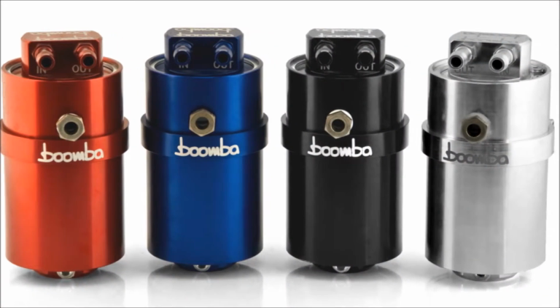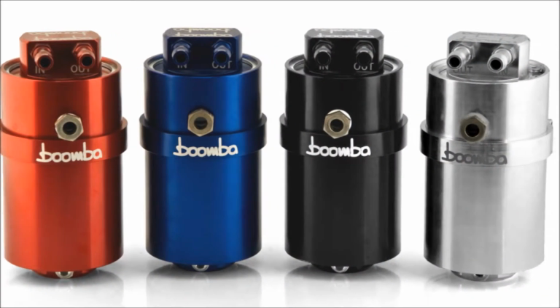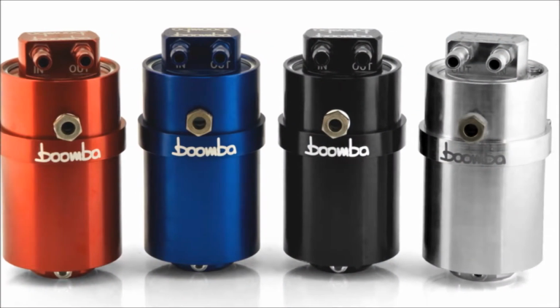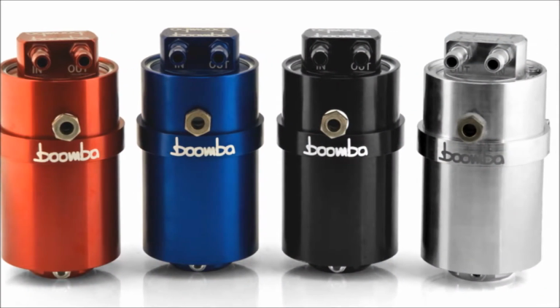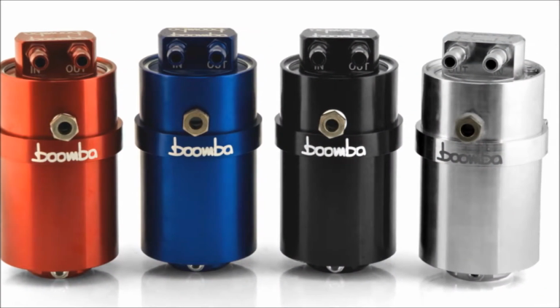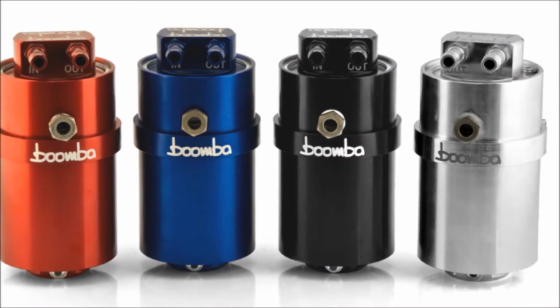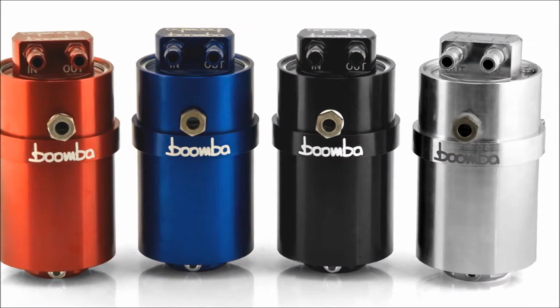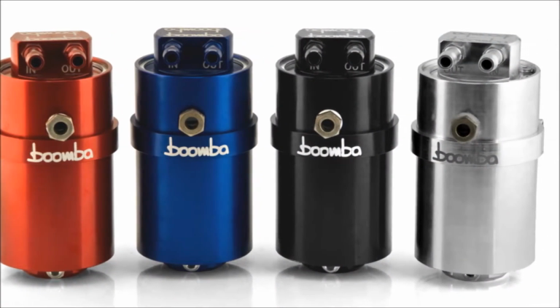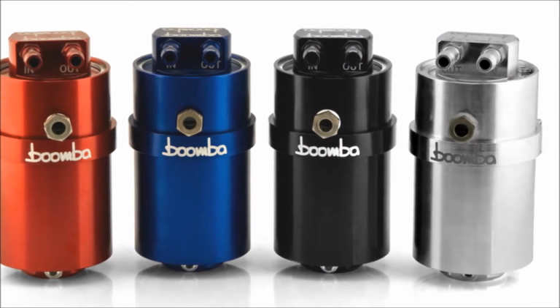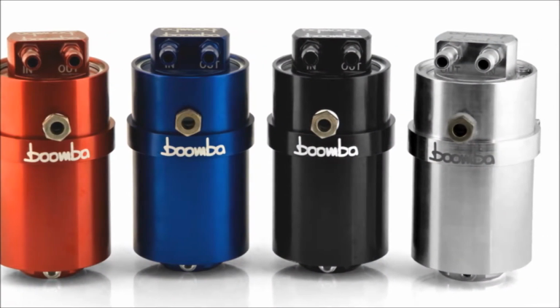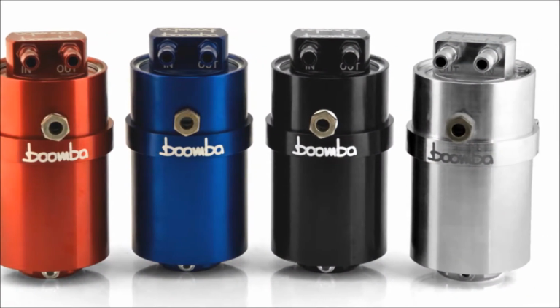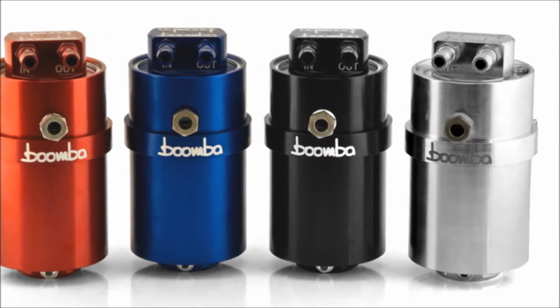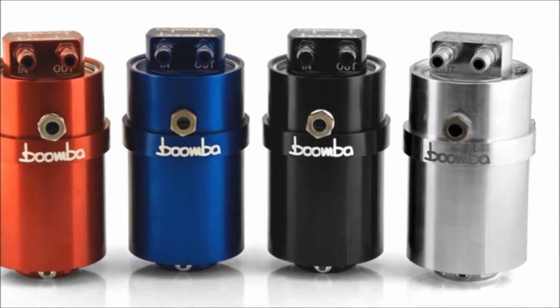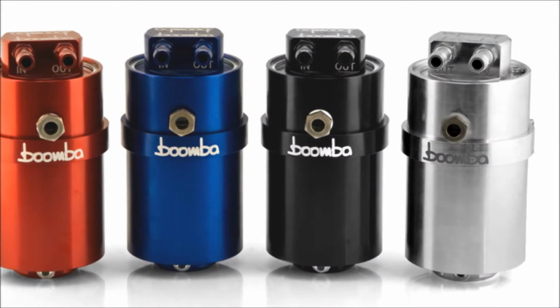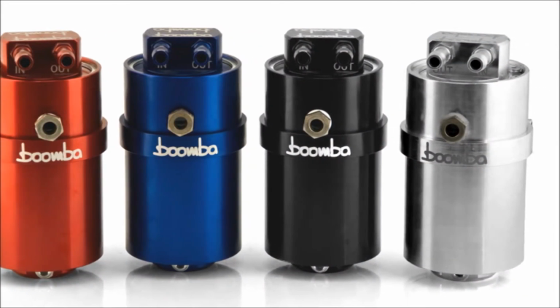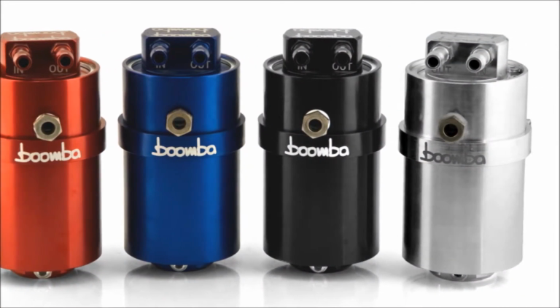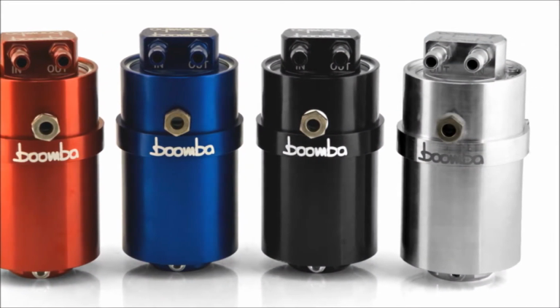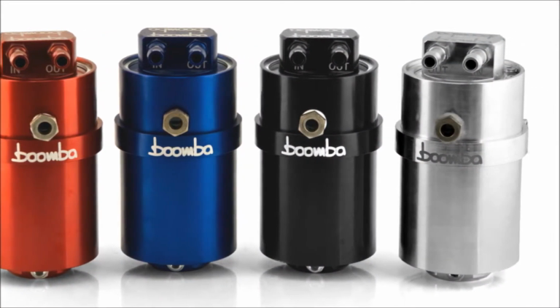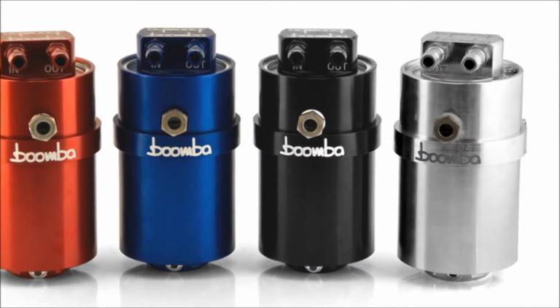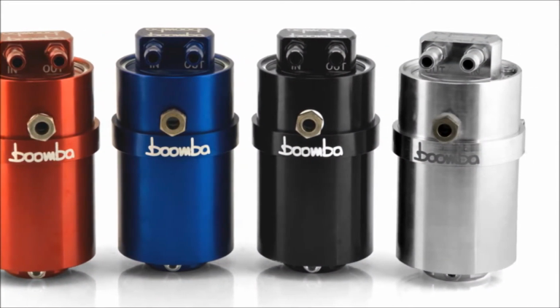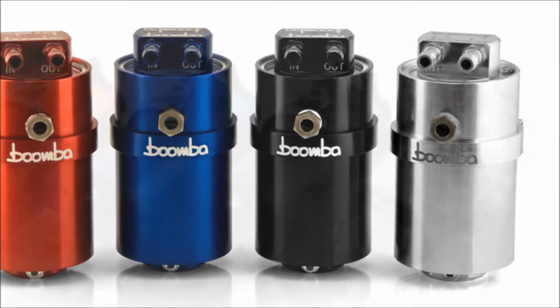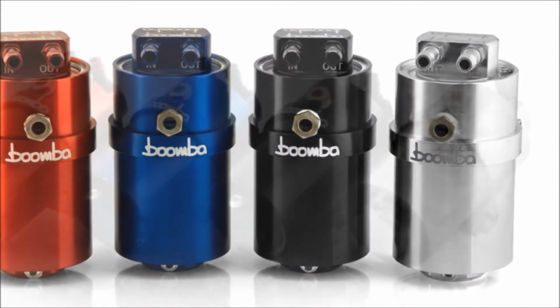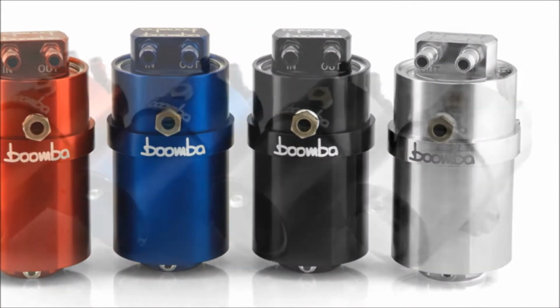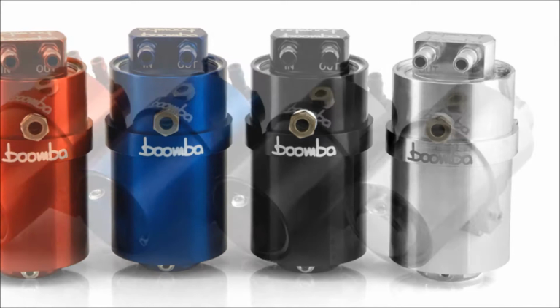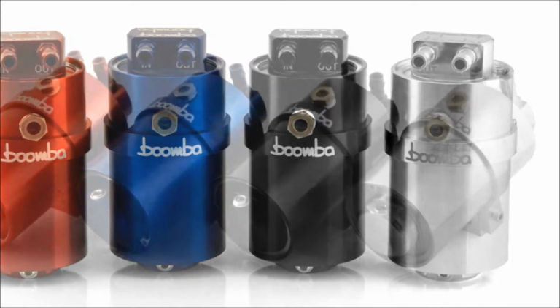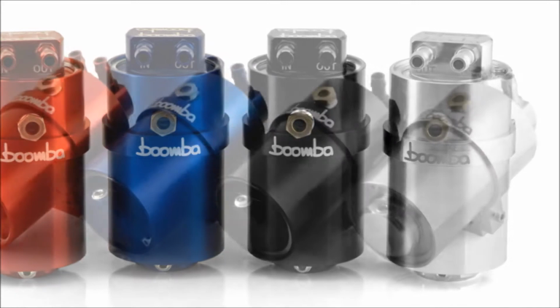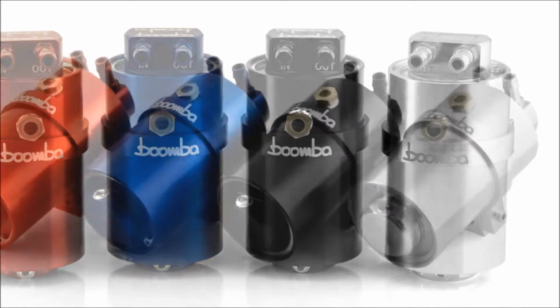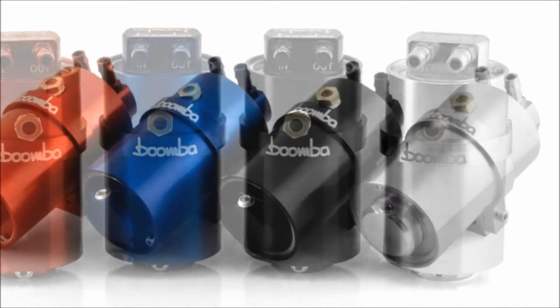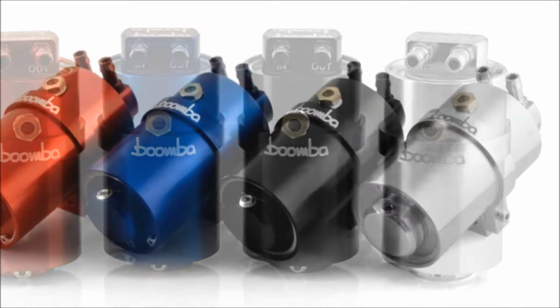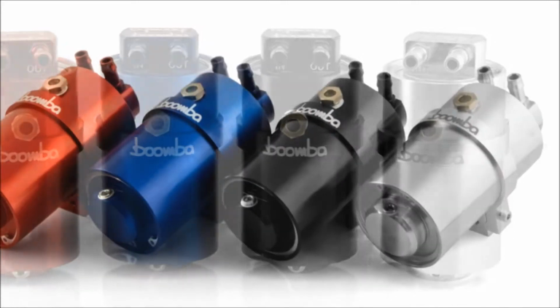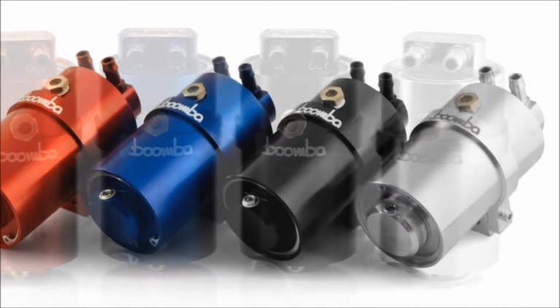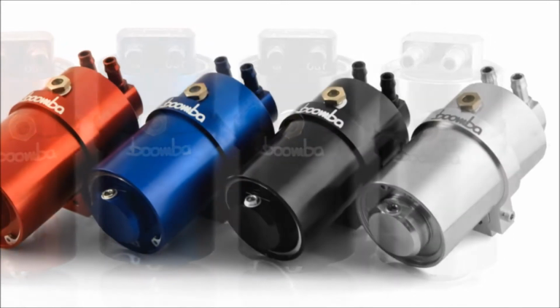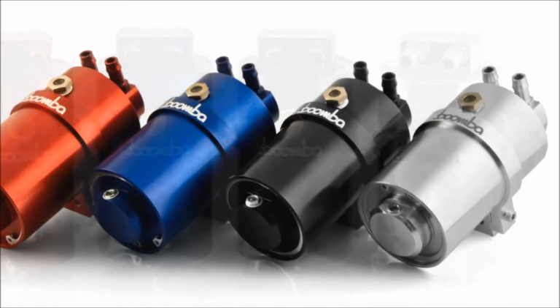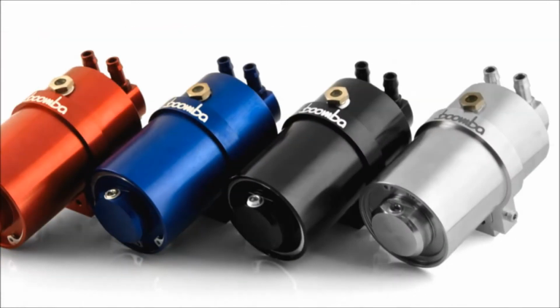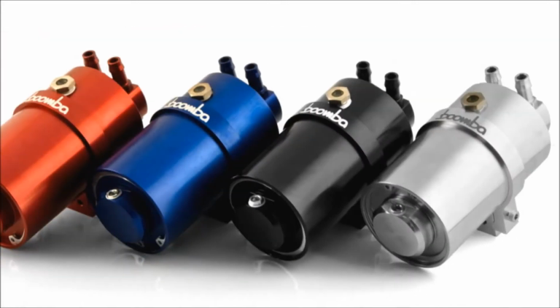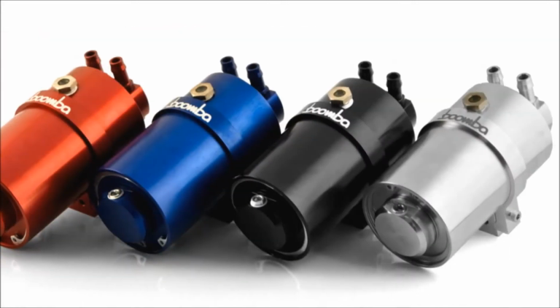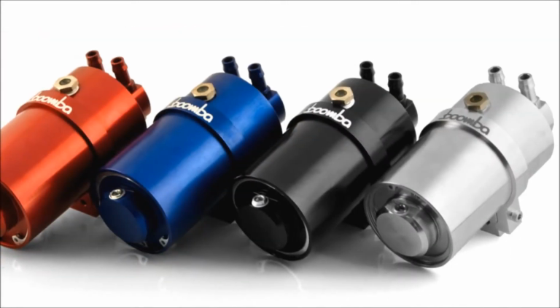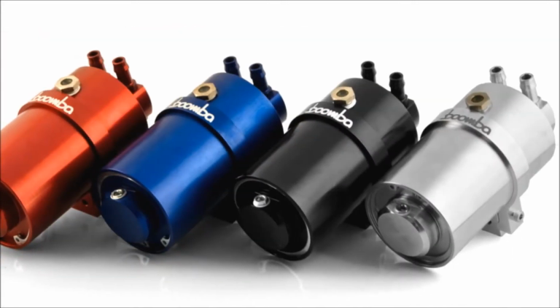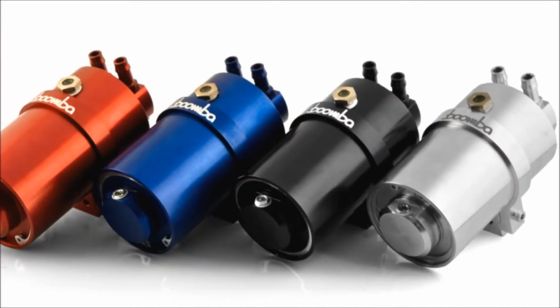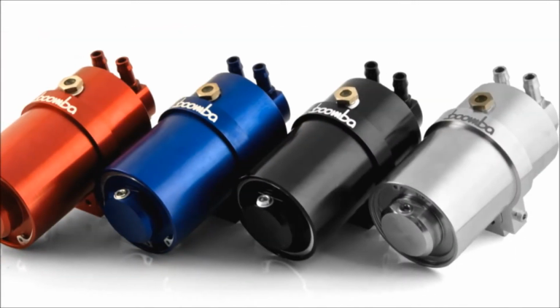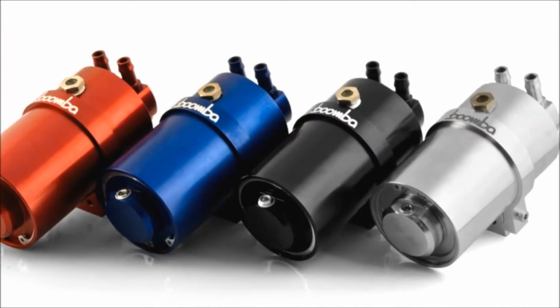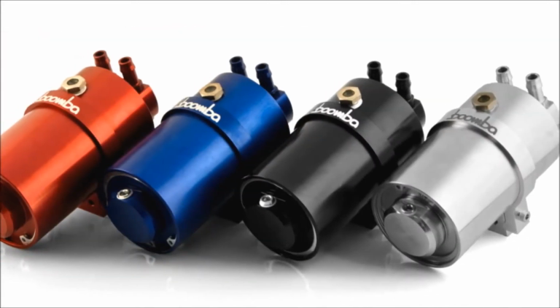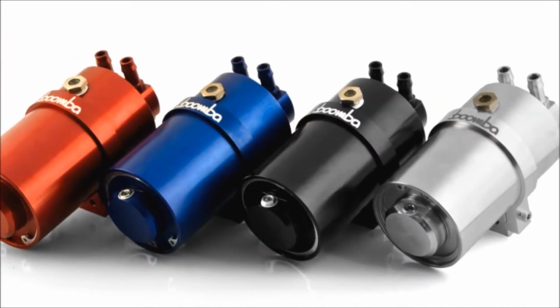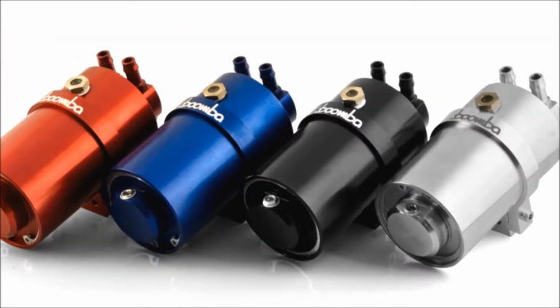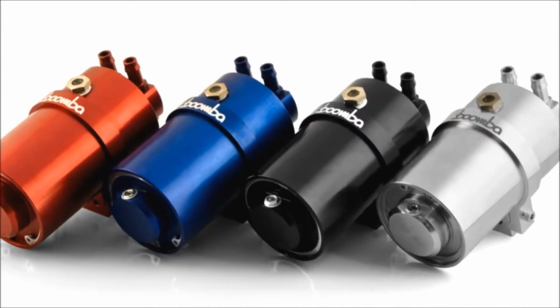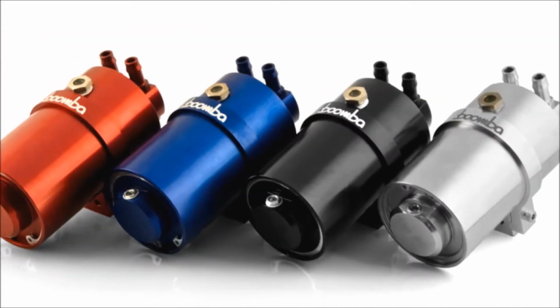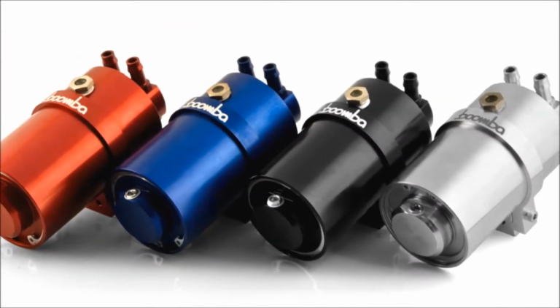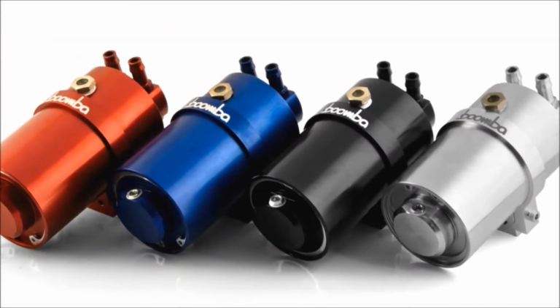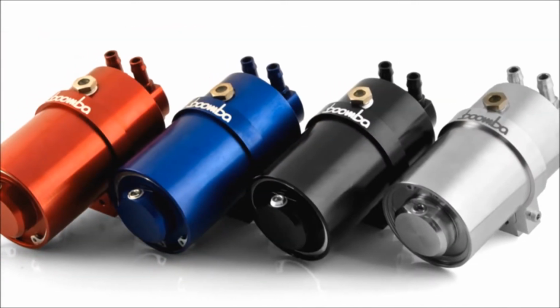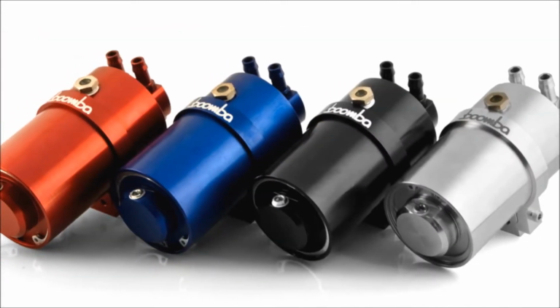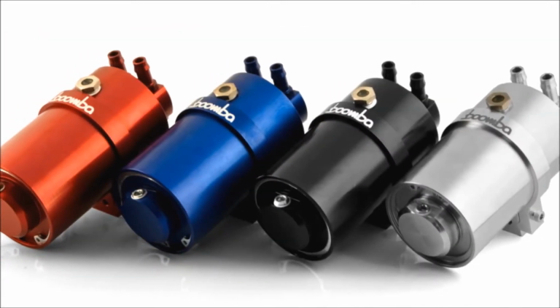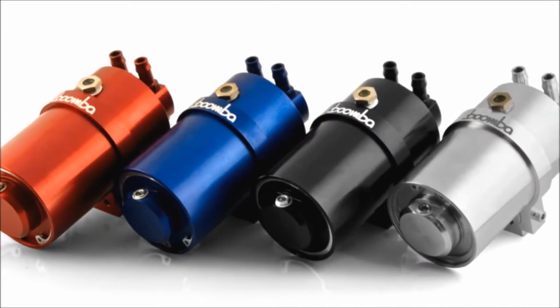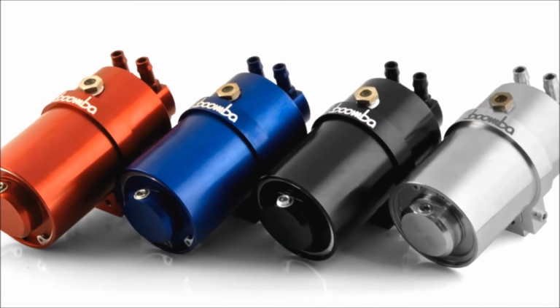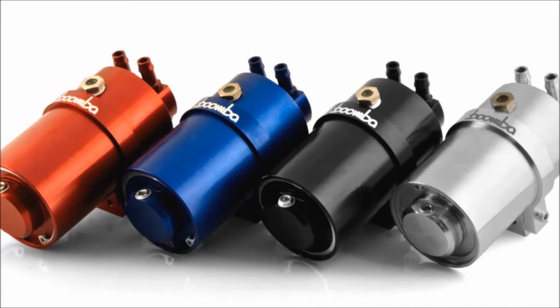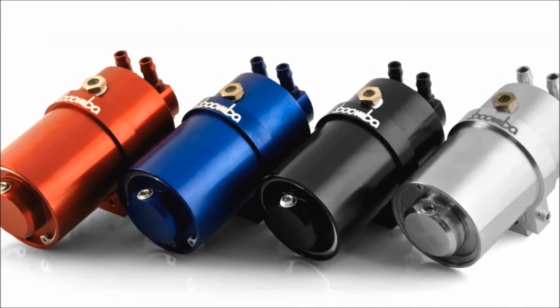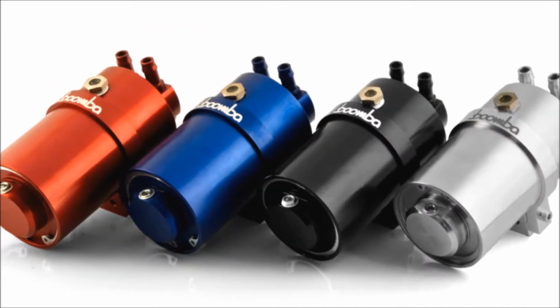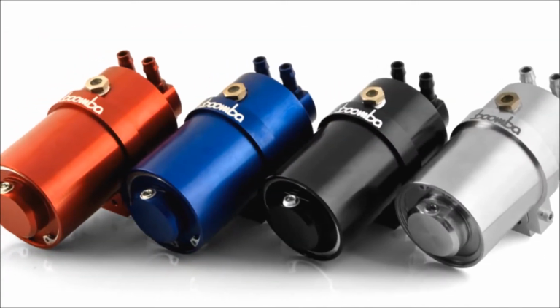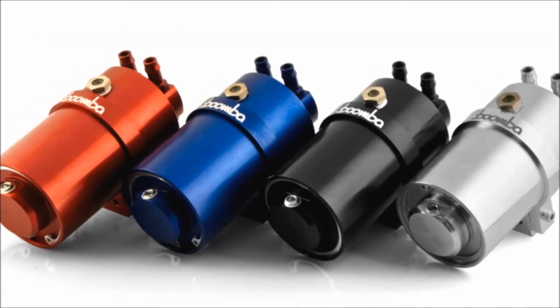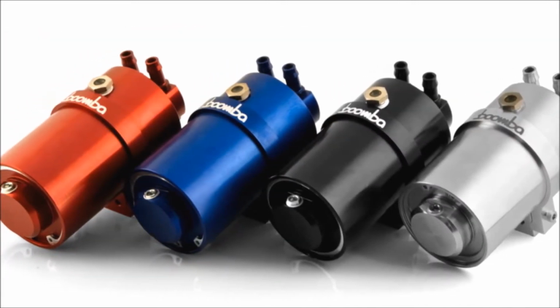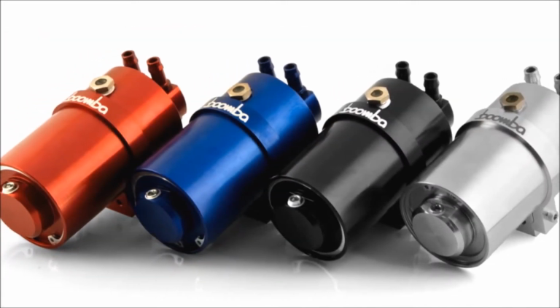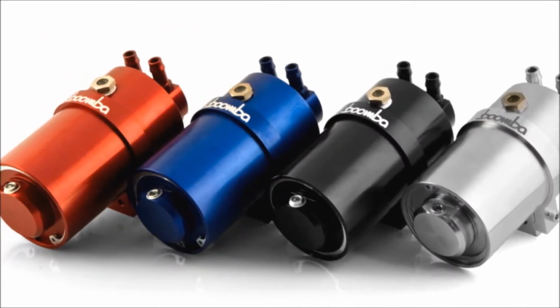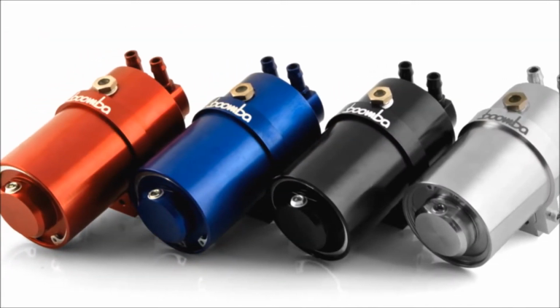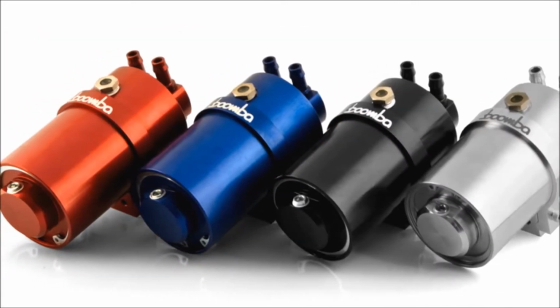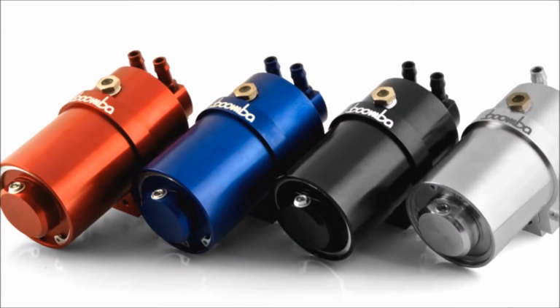Catch cans mount in line with your vehicle's vacuum system, catching contaminants such as oil before they can make it back into your engine.